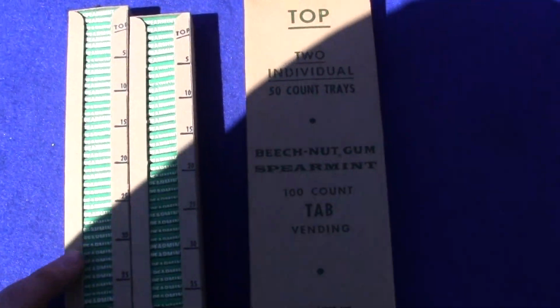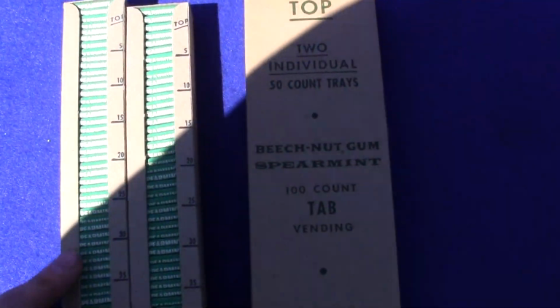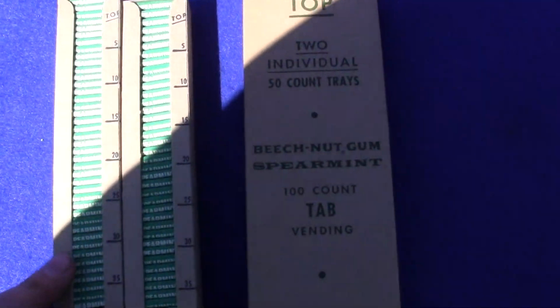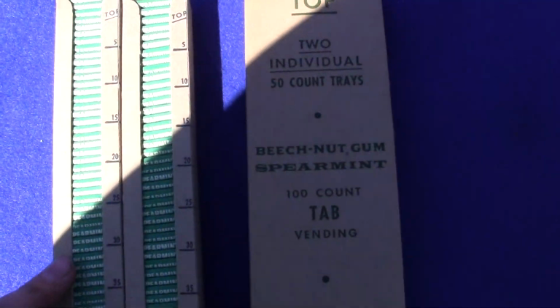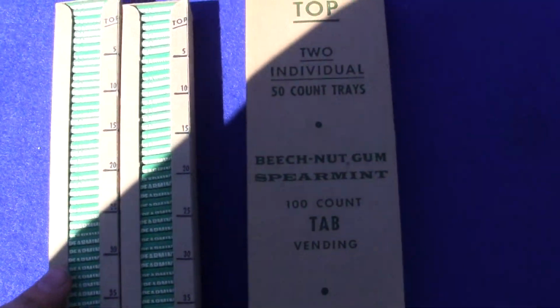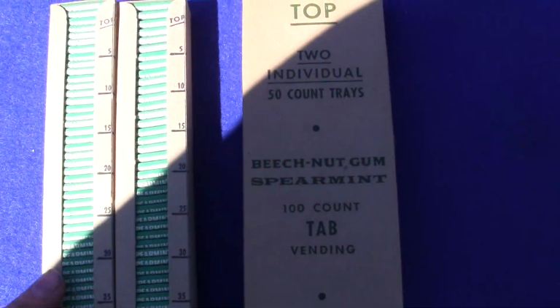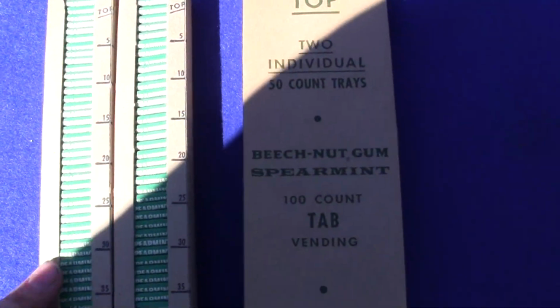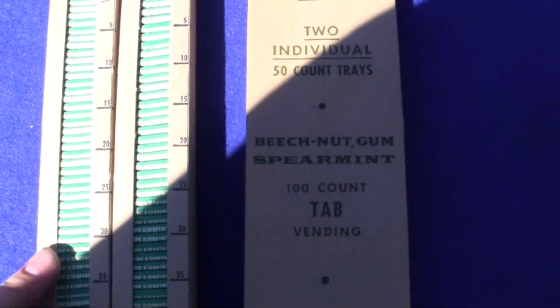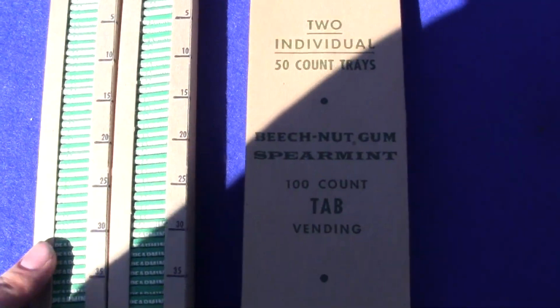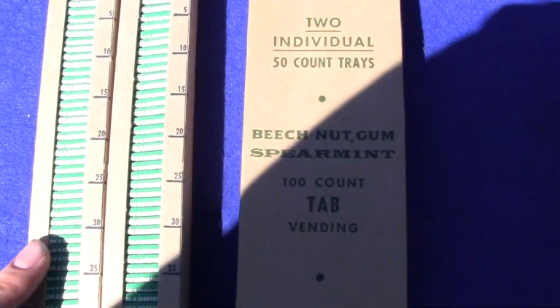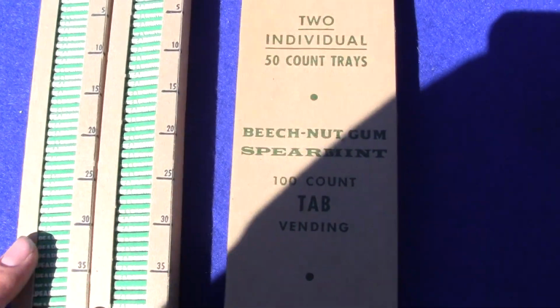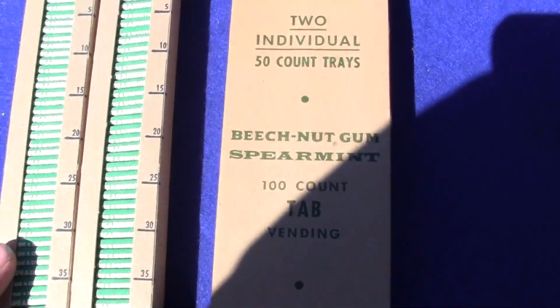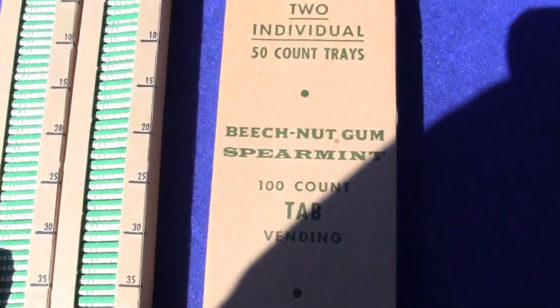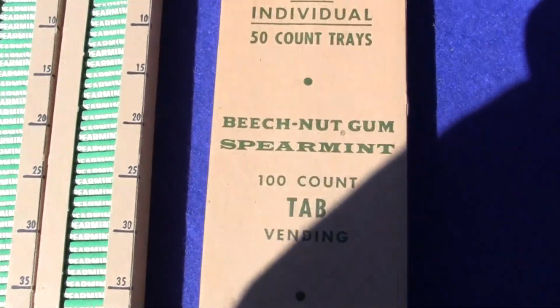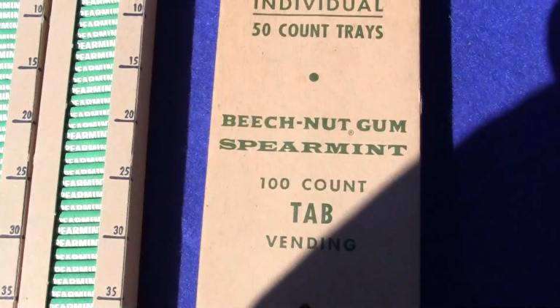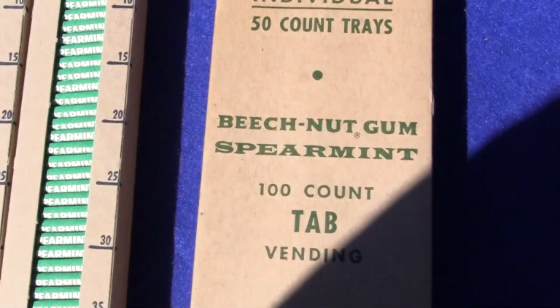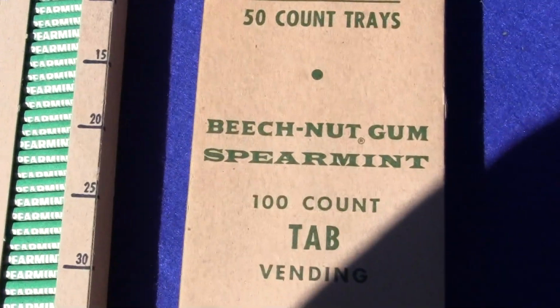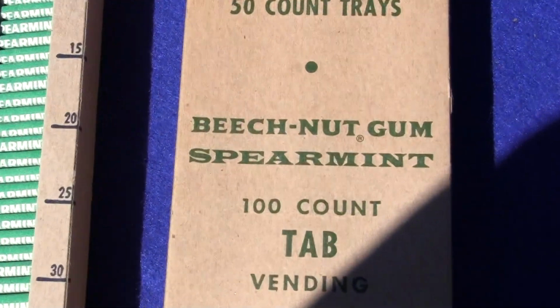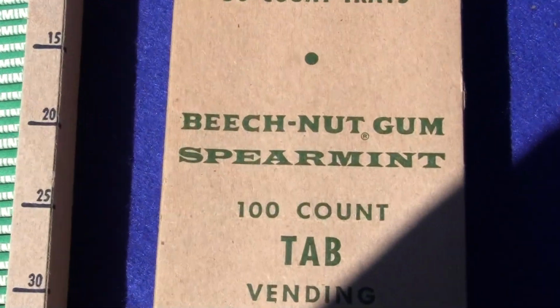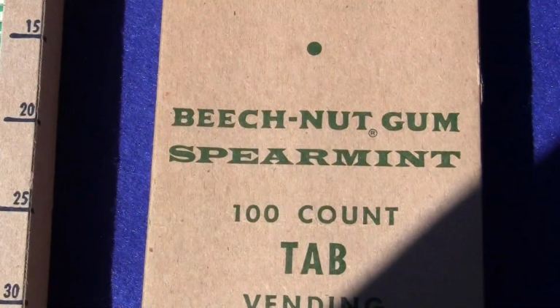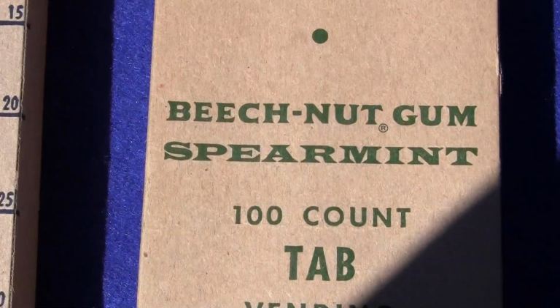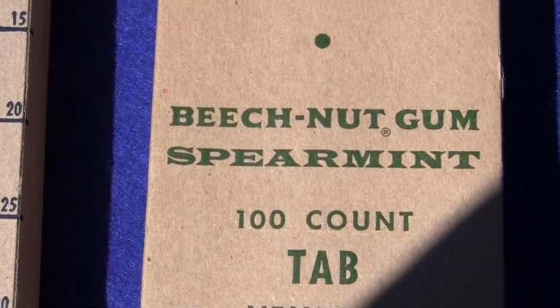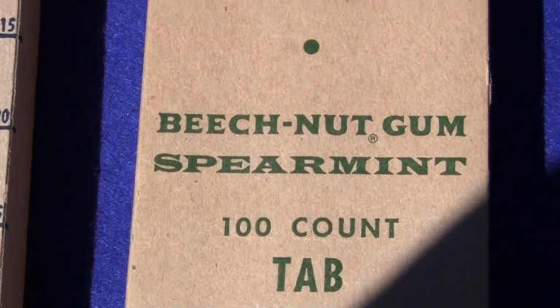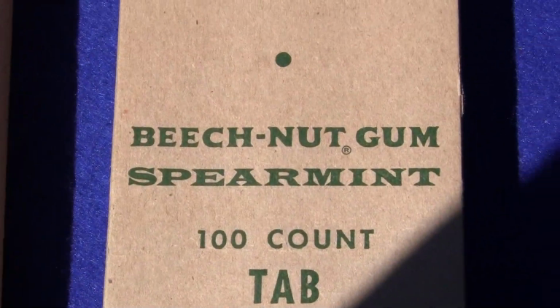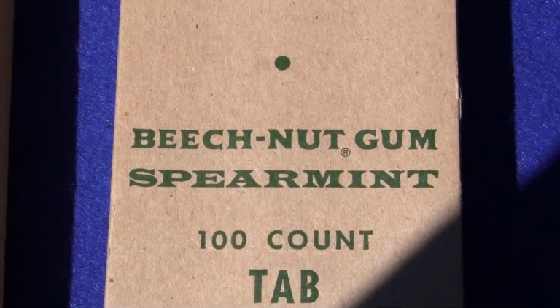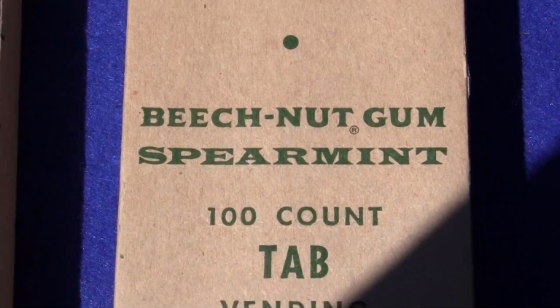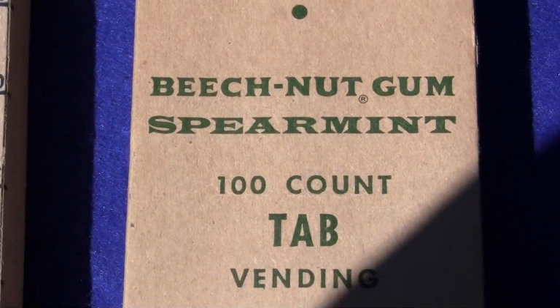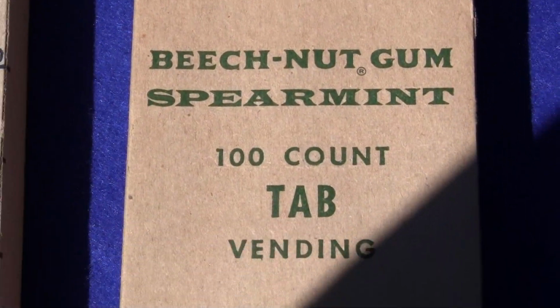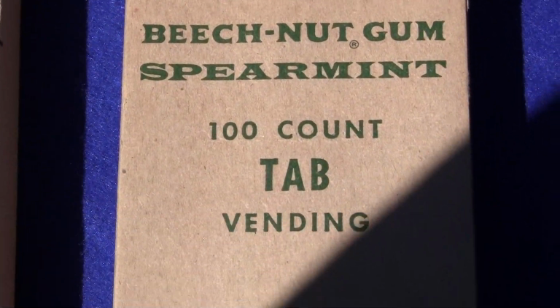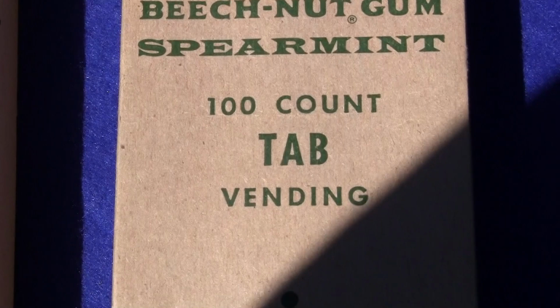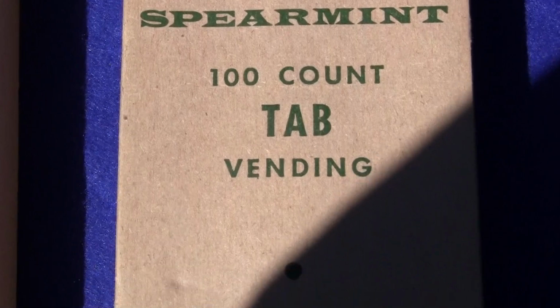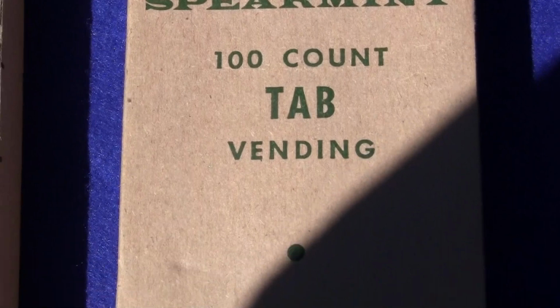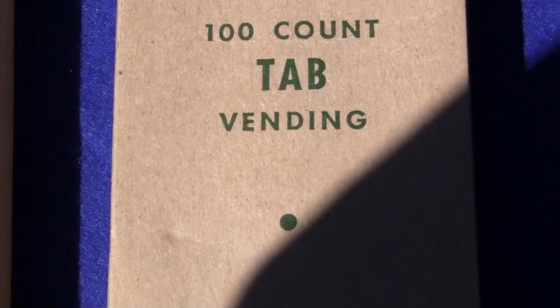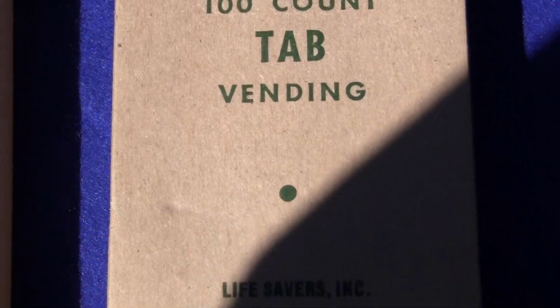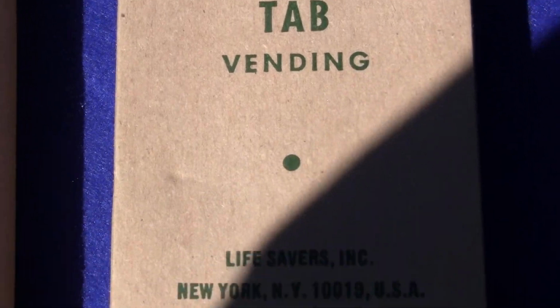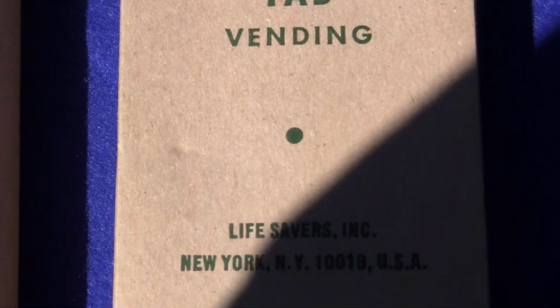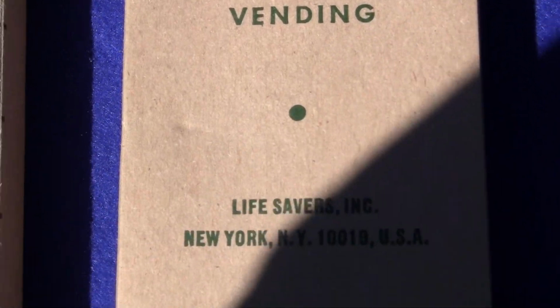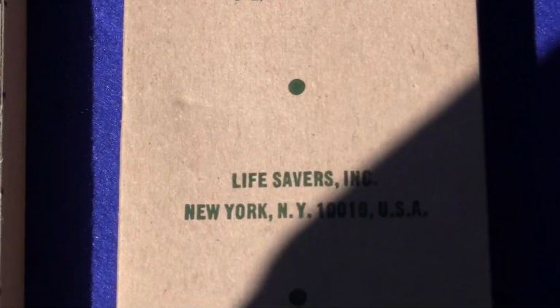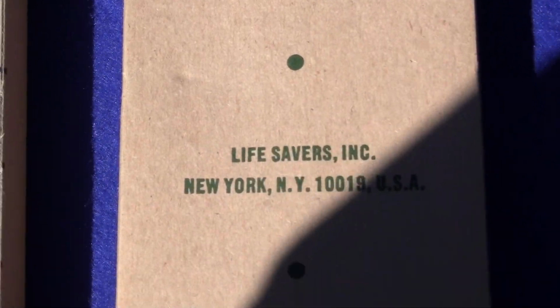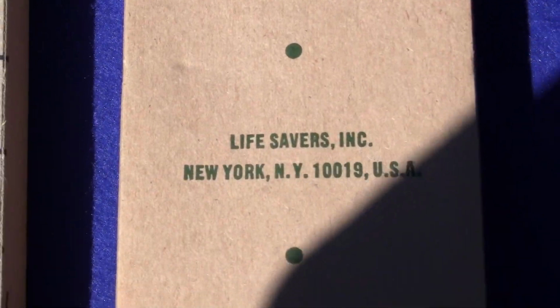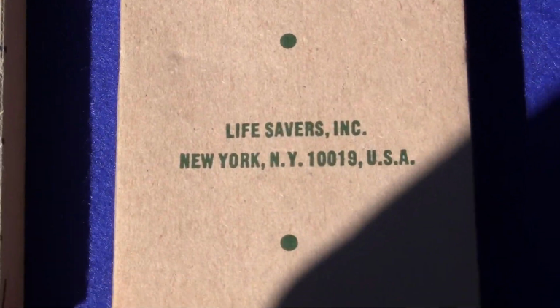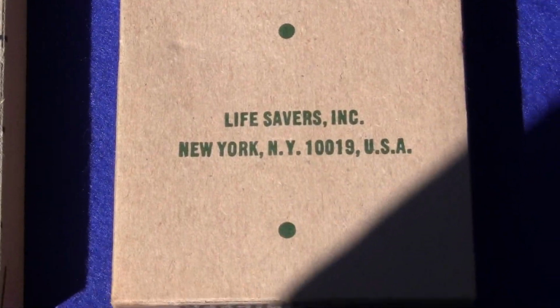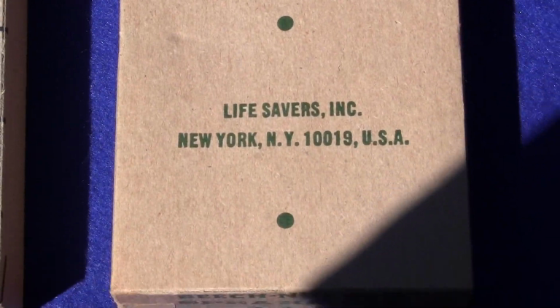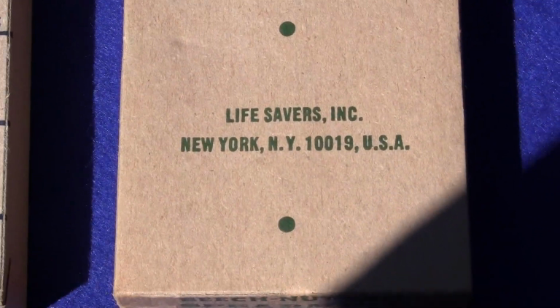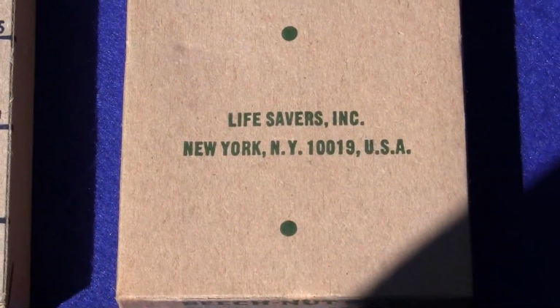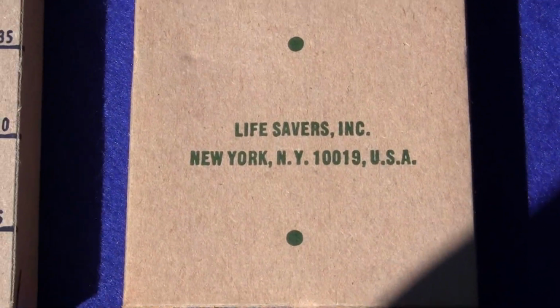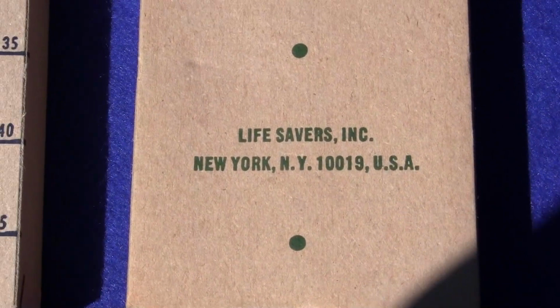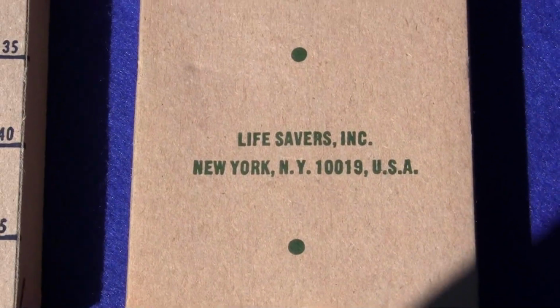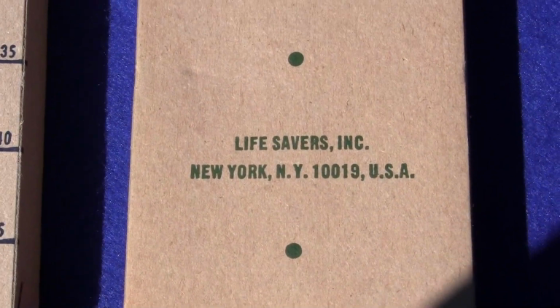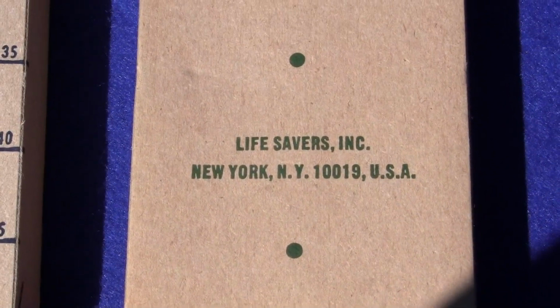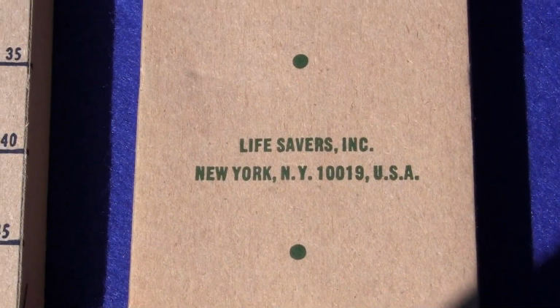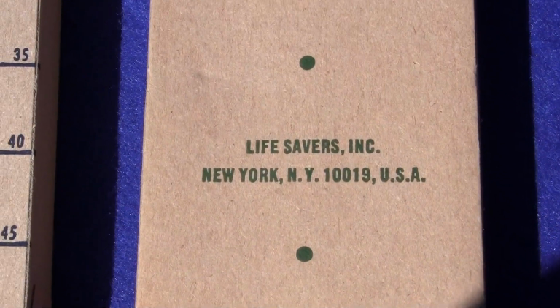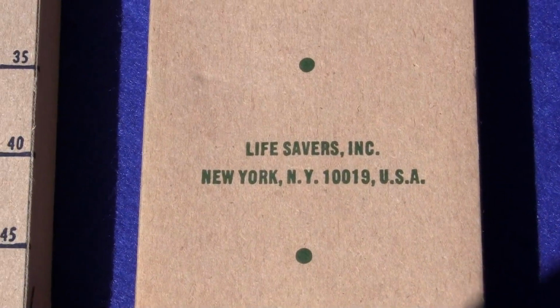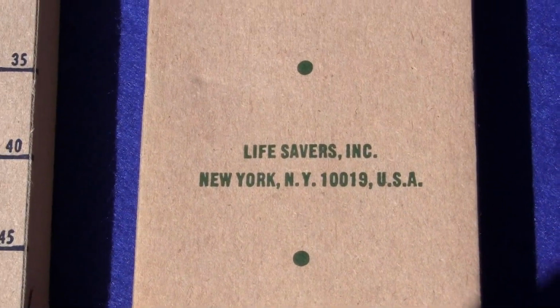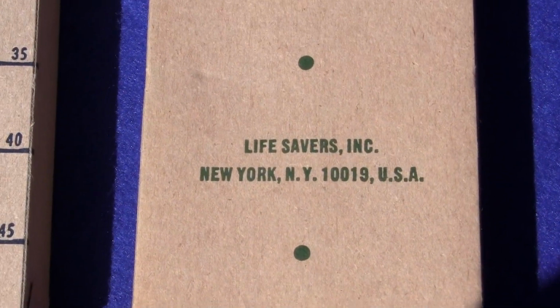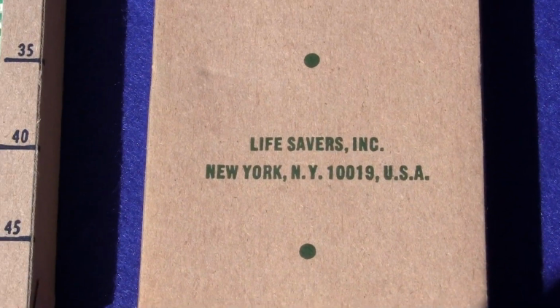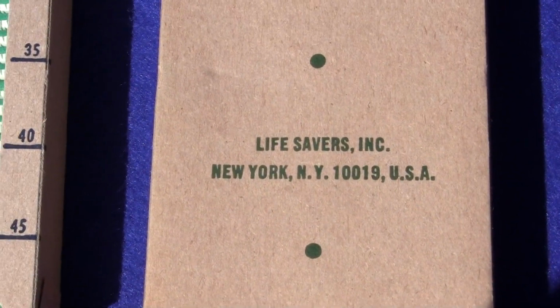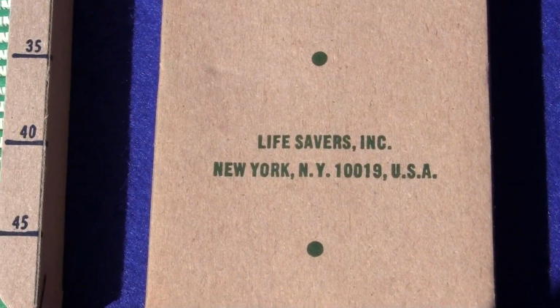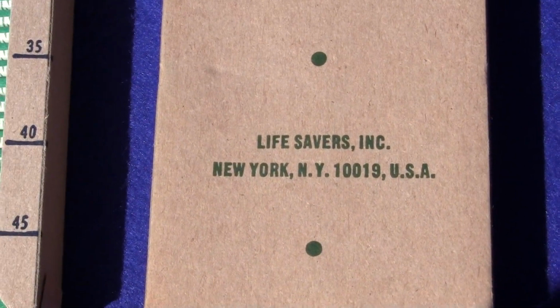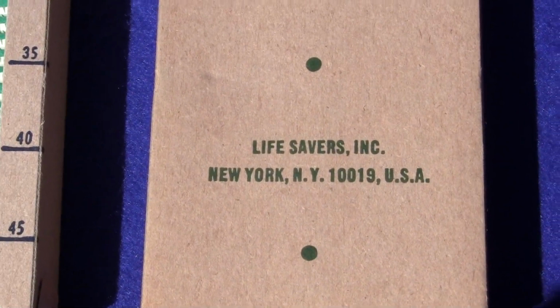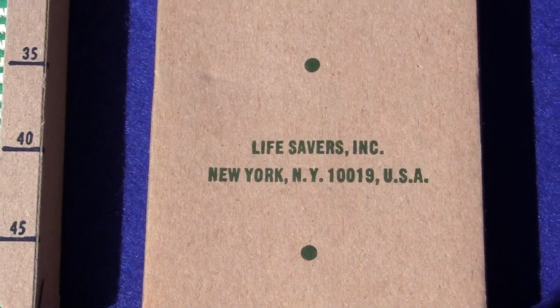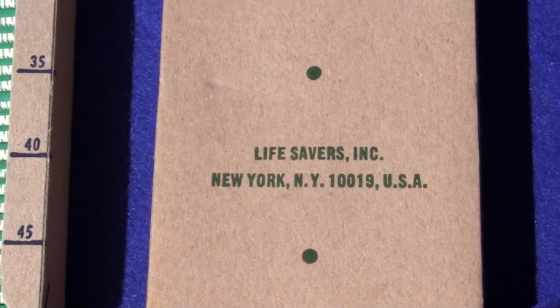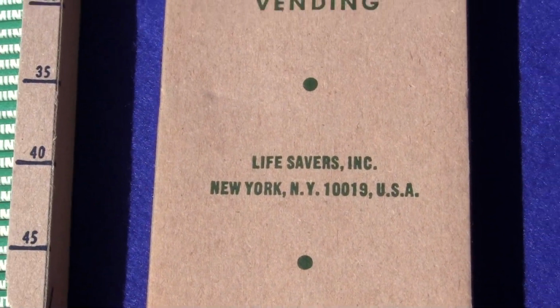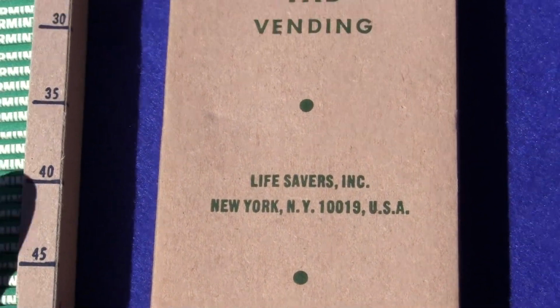Flavor is Spearmint. This is Beech-Nut Gum by Lifesavers Incorporated in New York, New York.